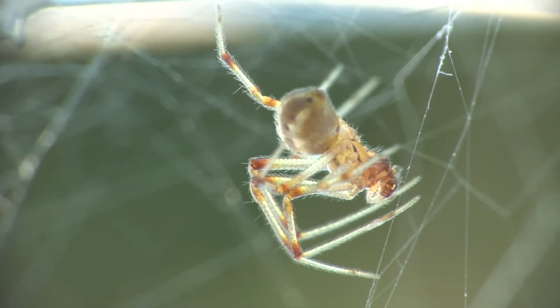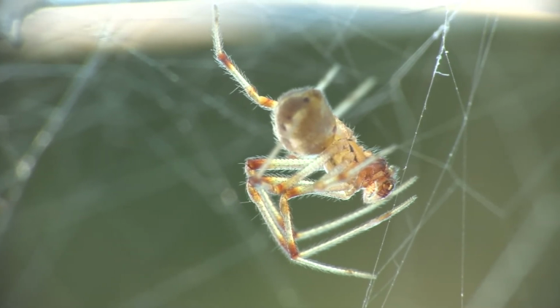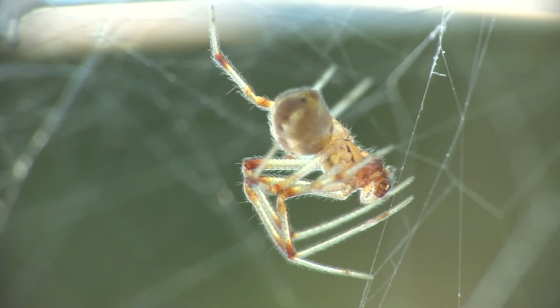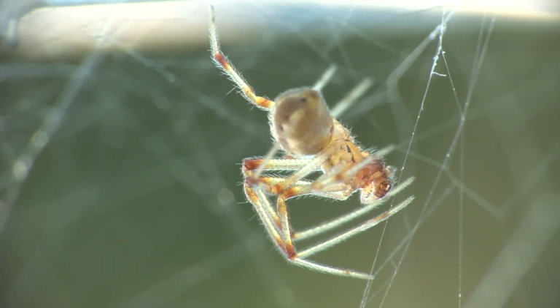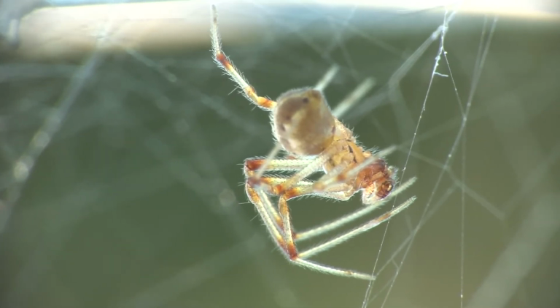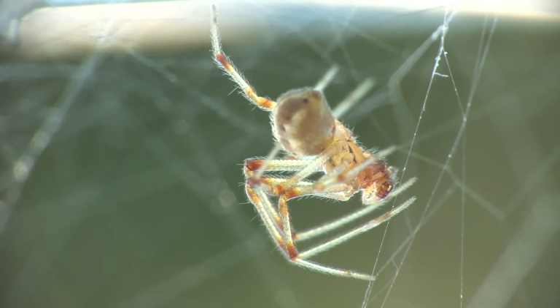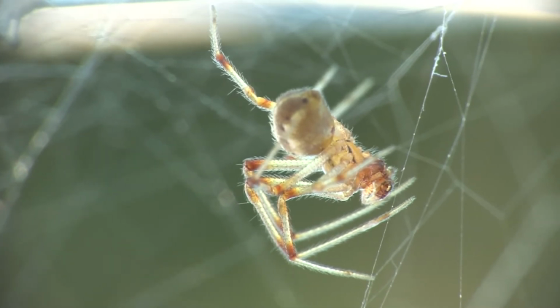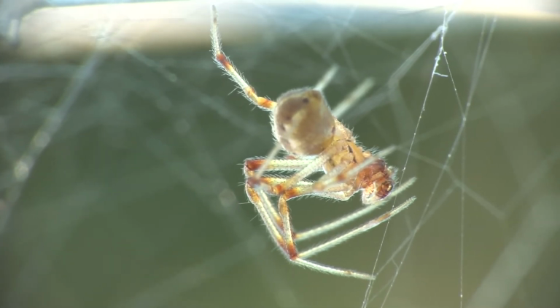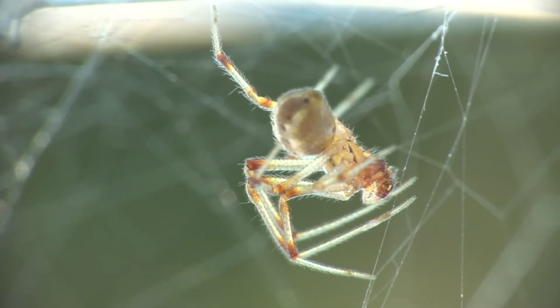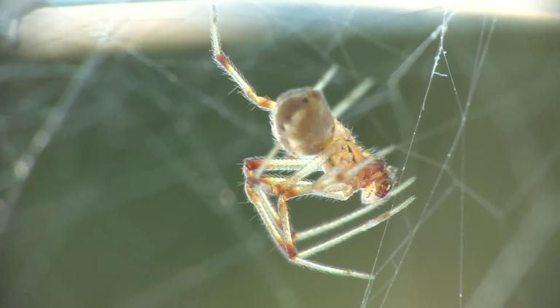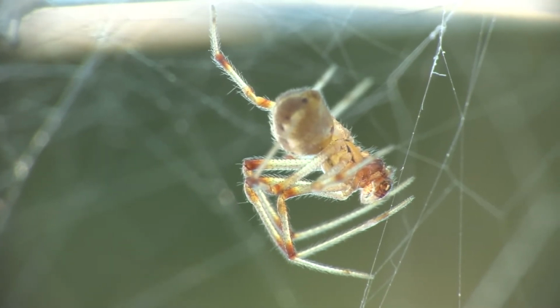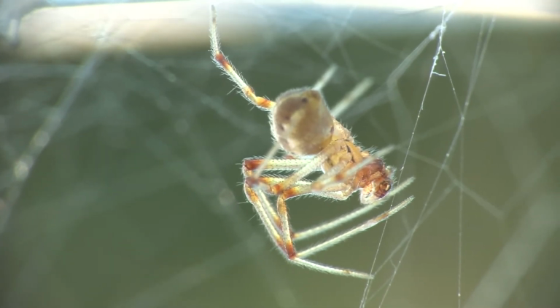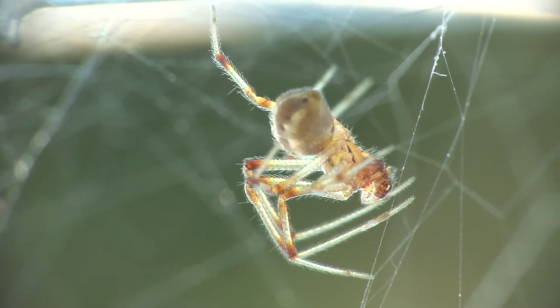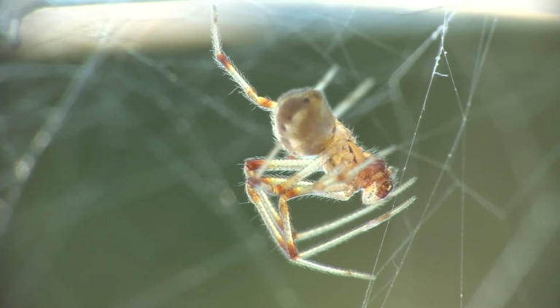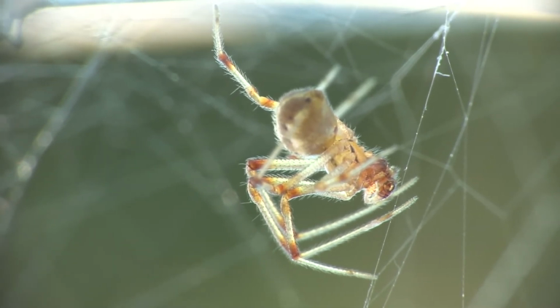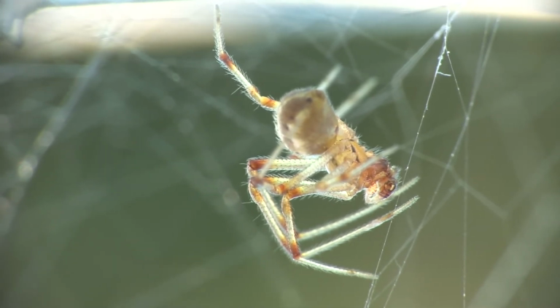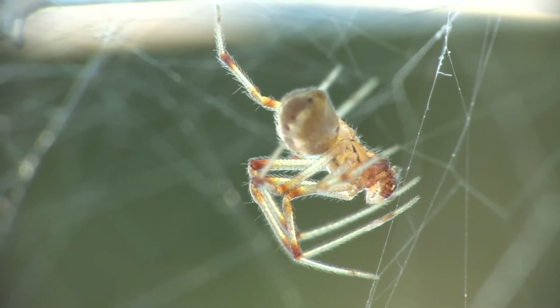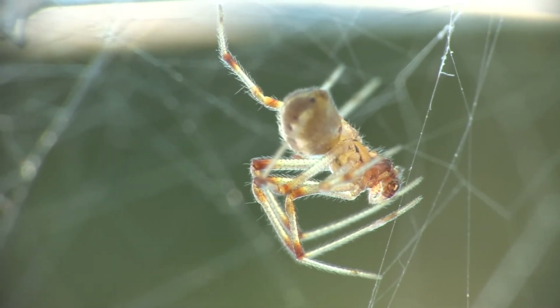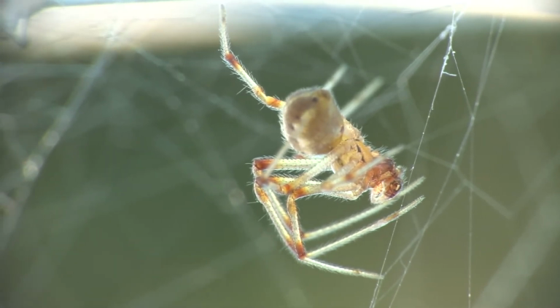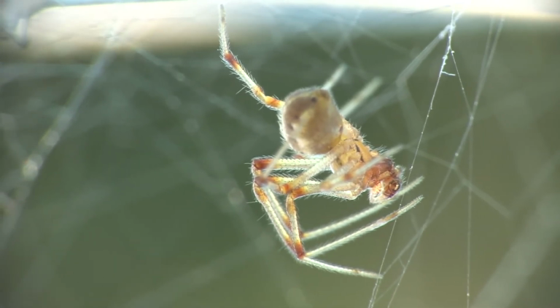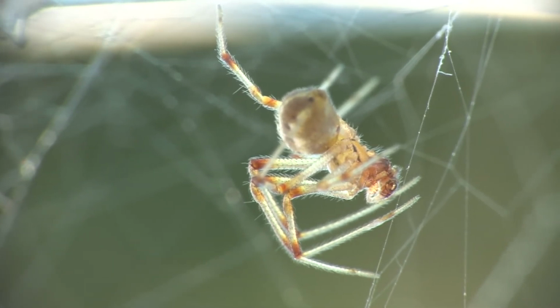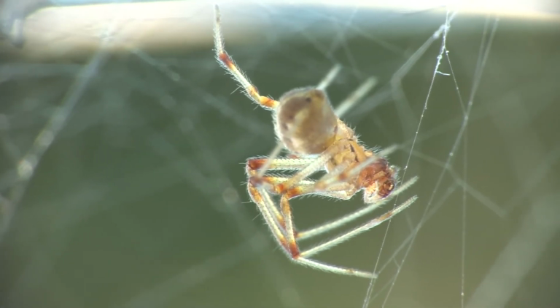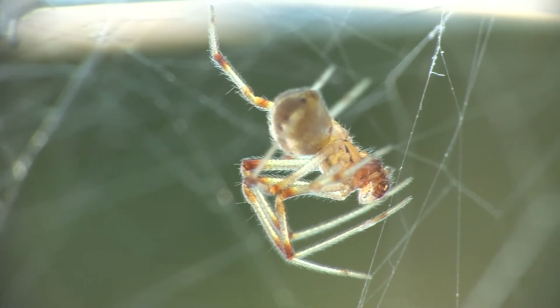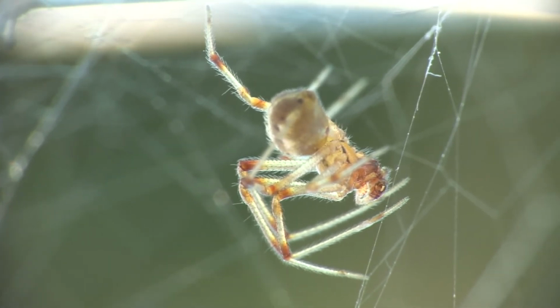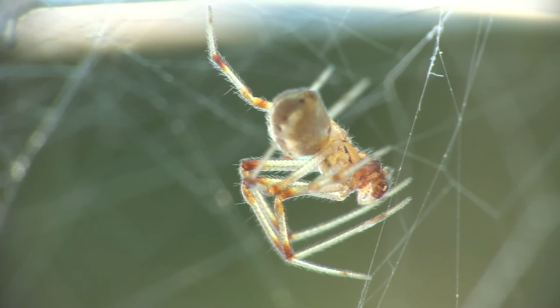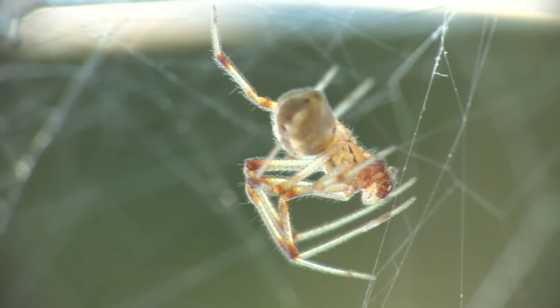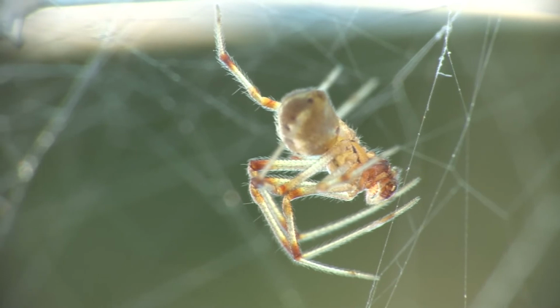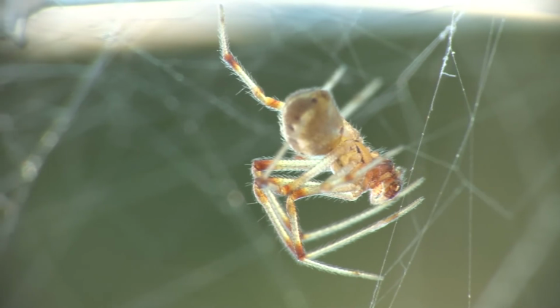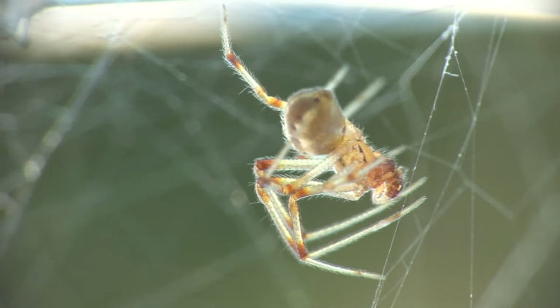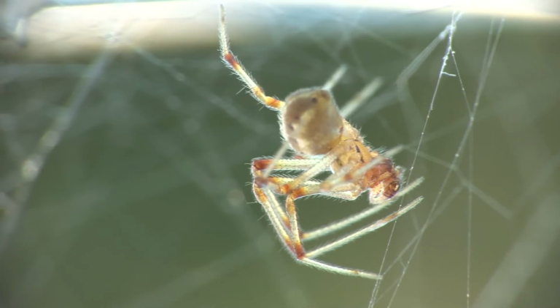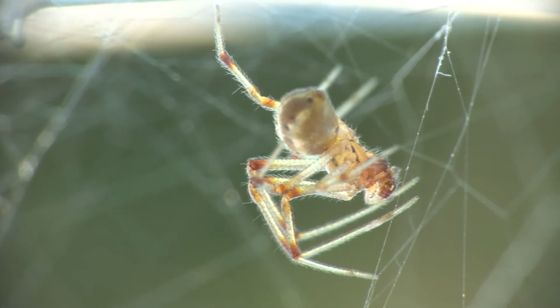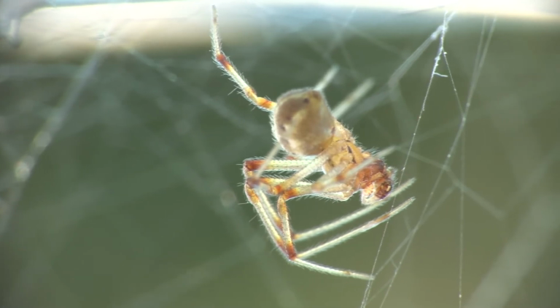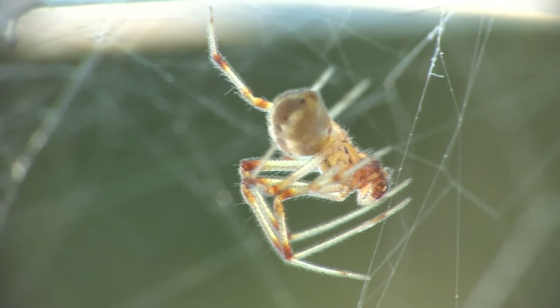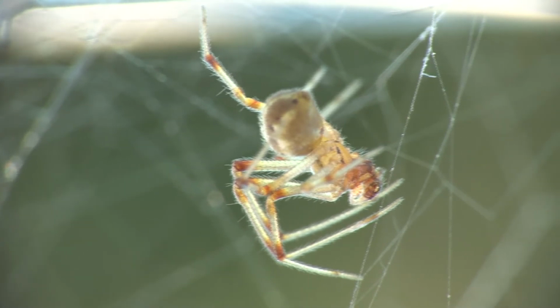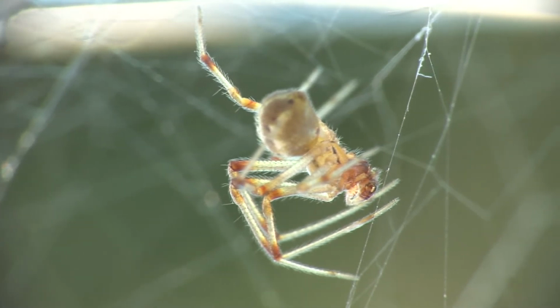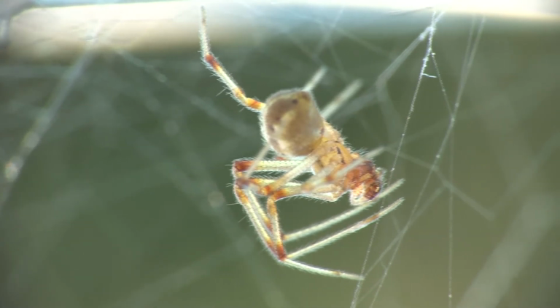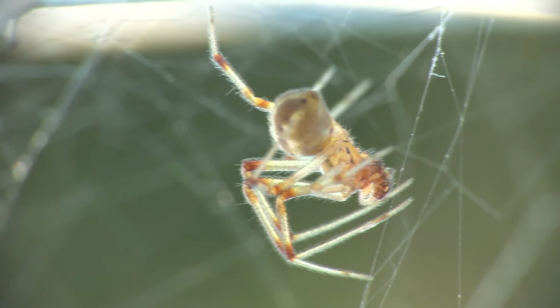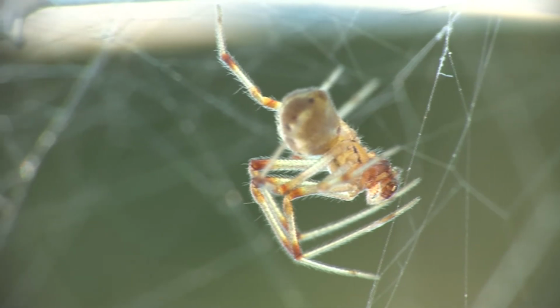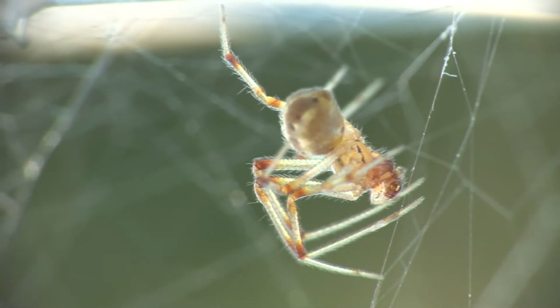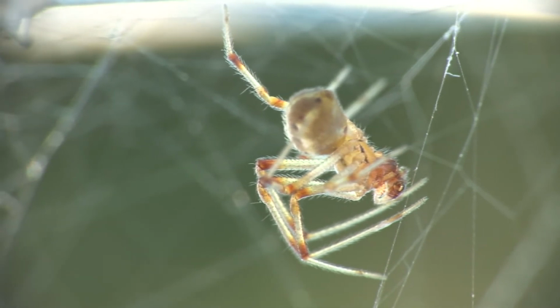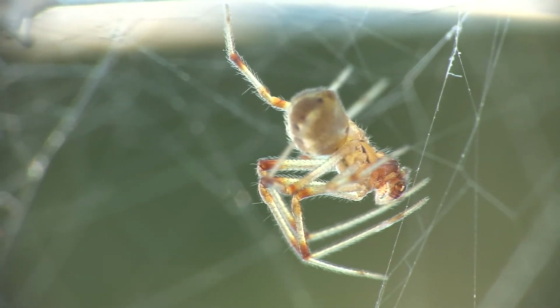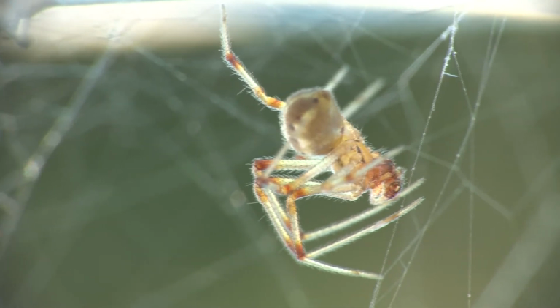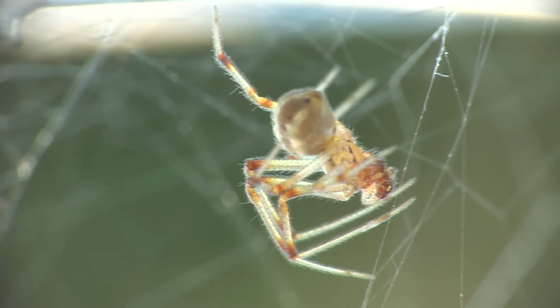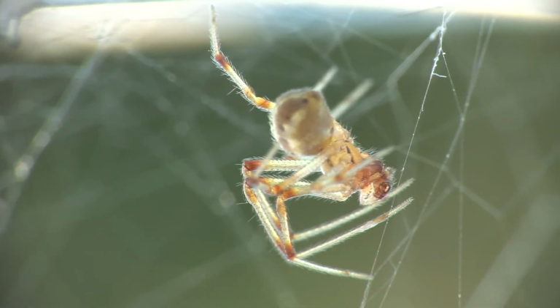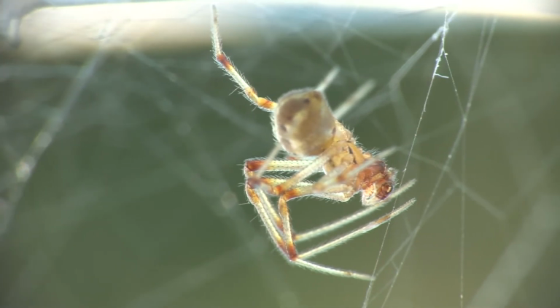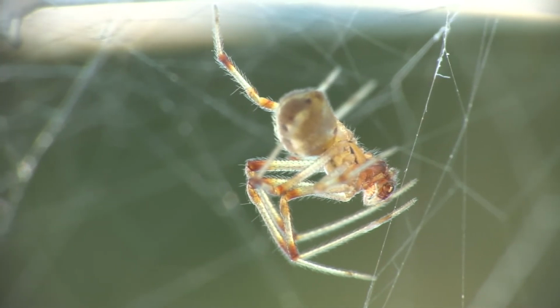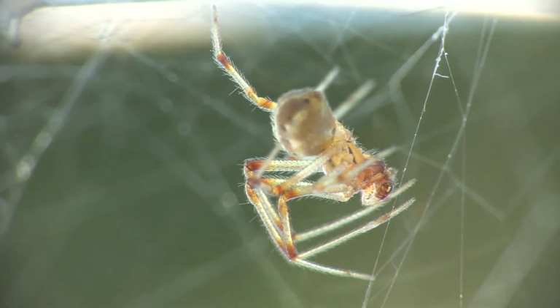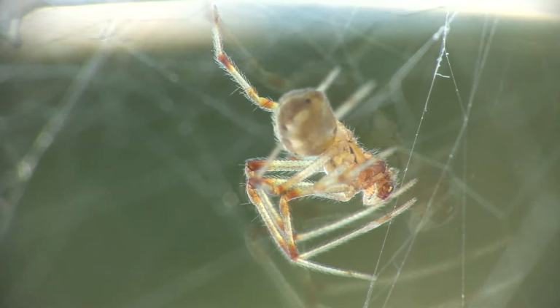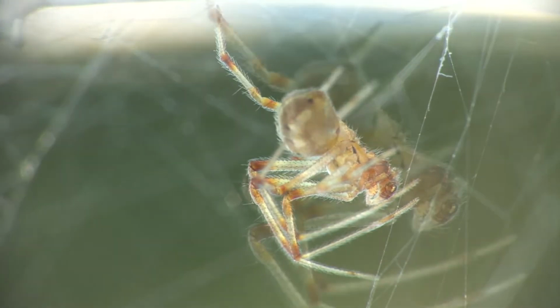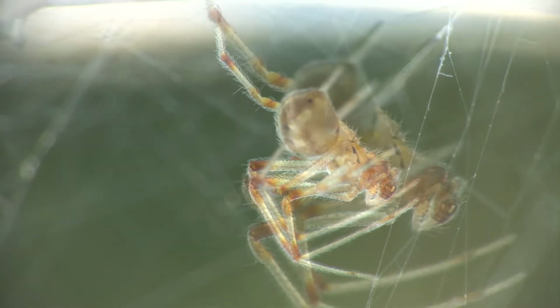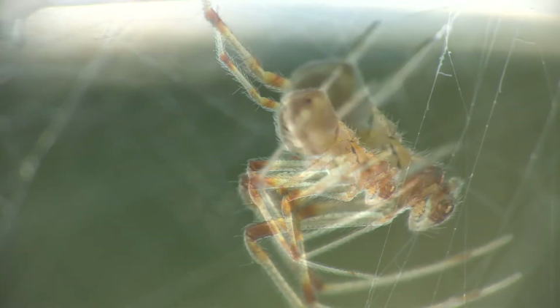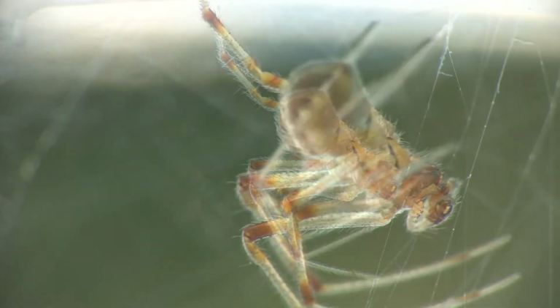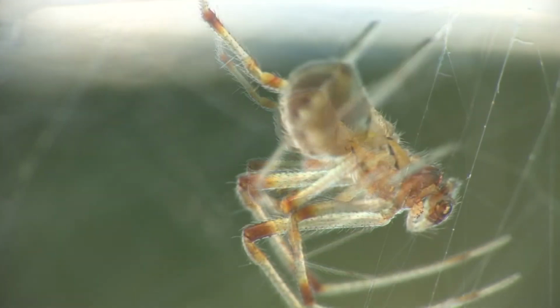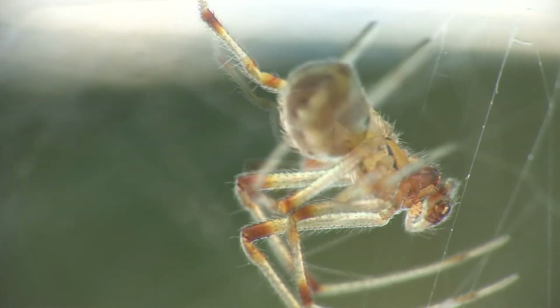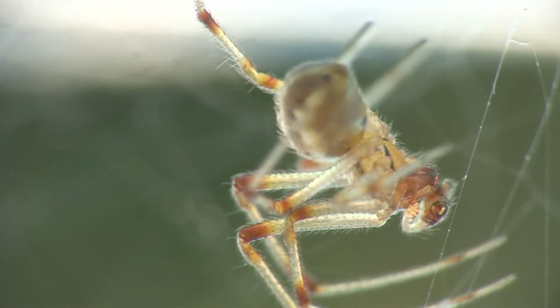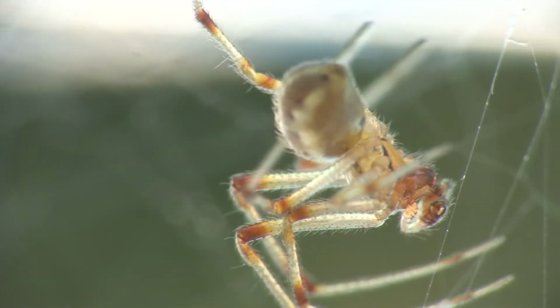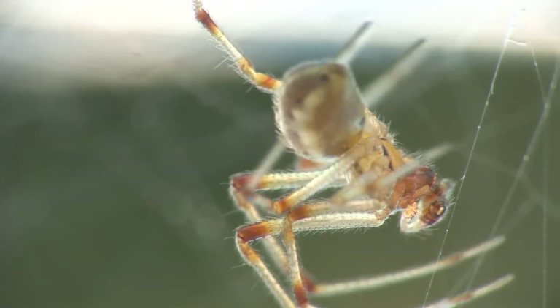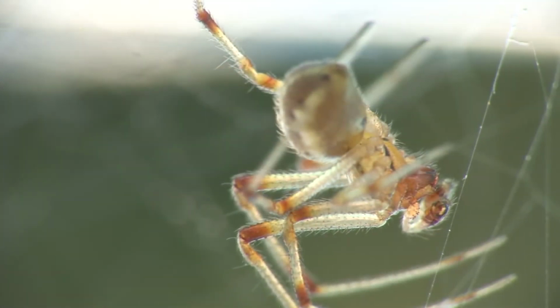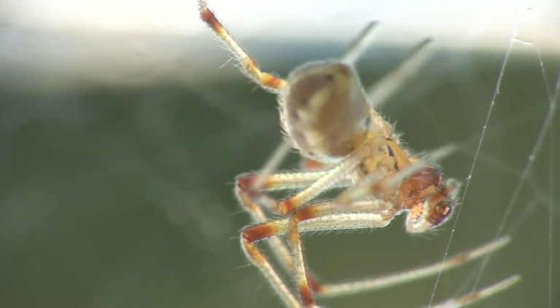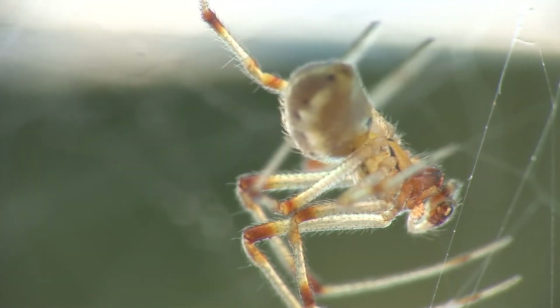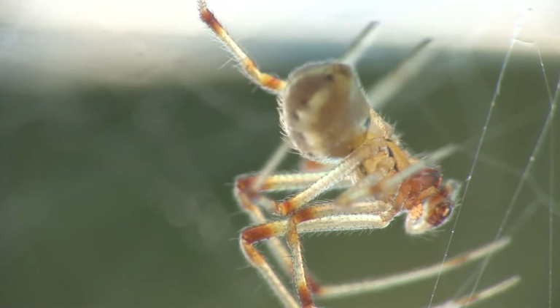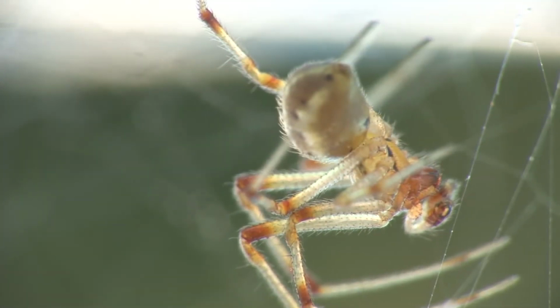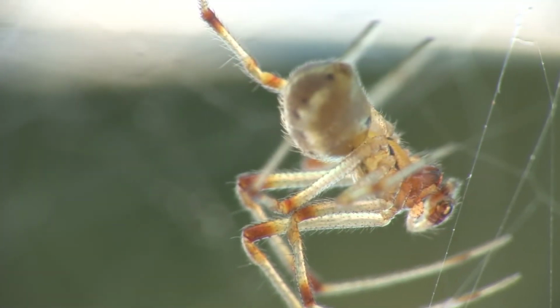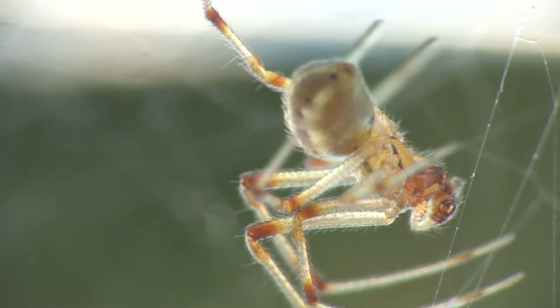This is a male of the same species, with the swollen palps at the front, which are the secondary sex organs.